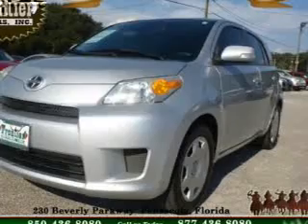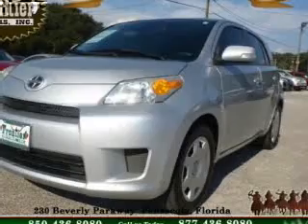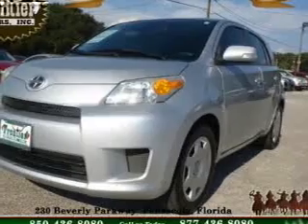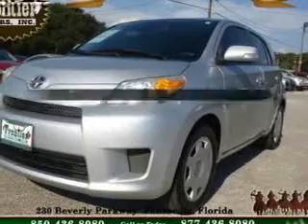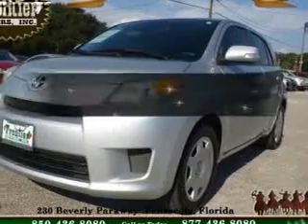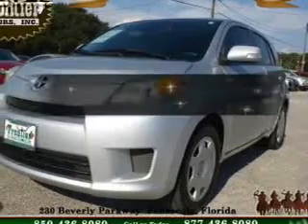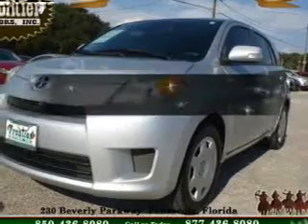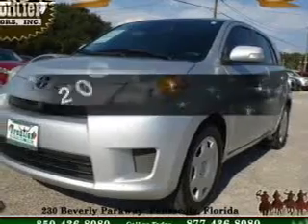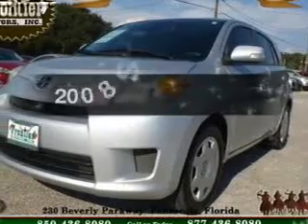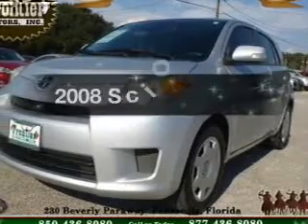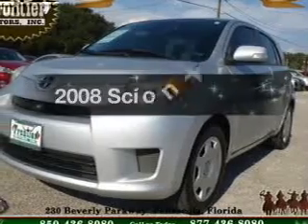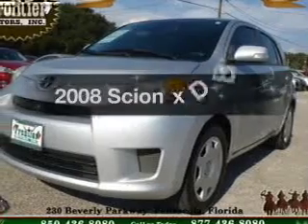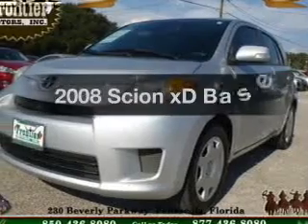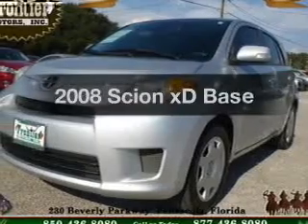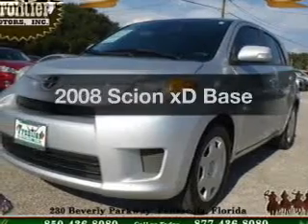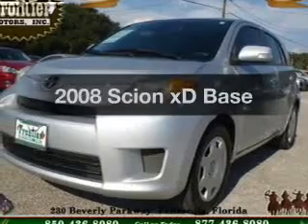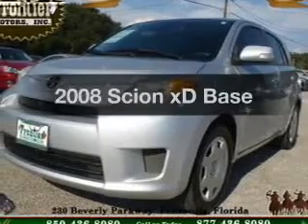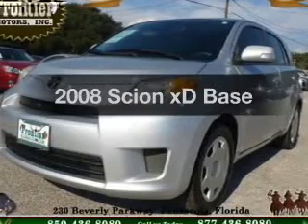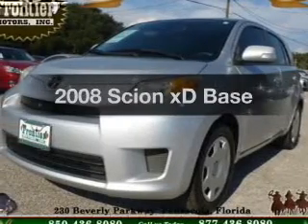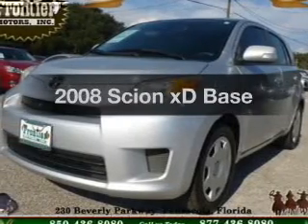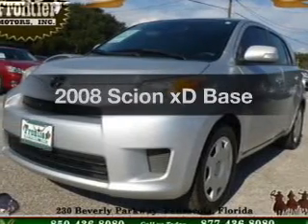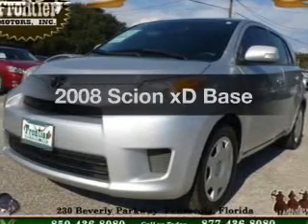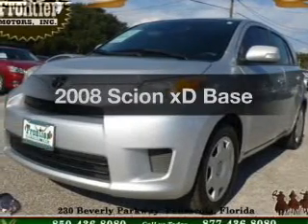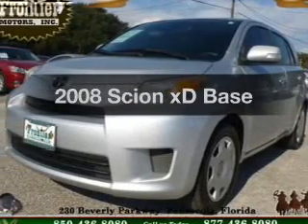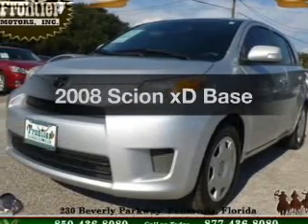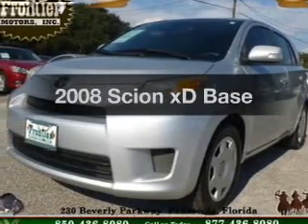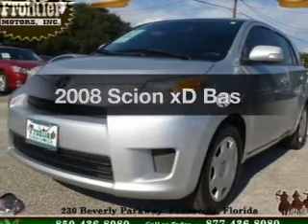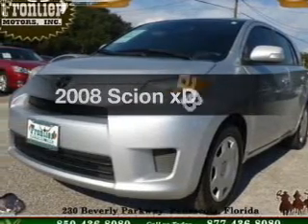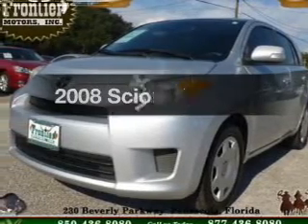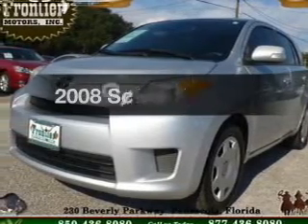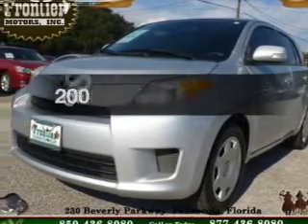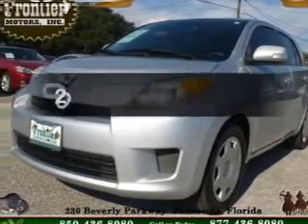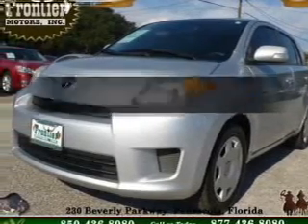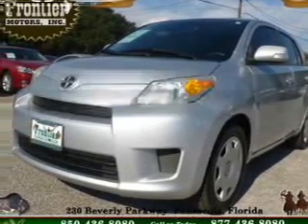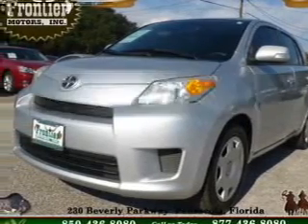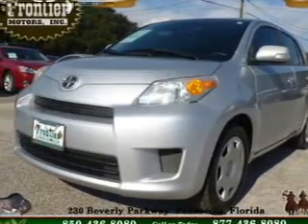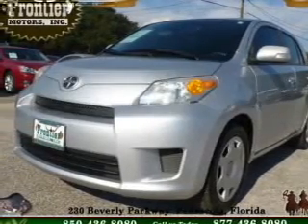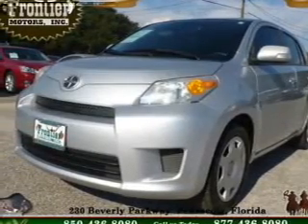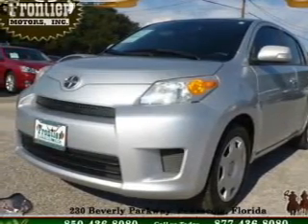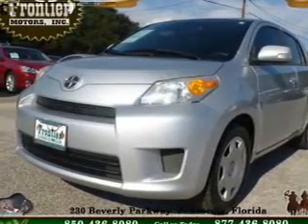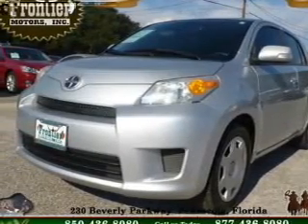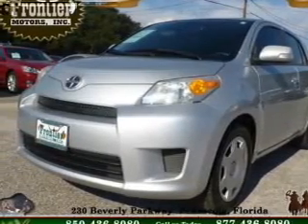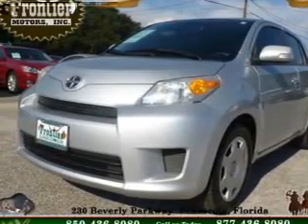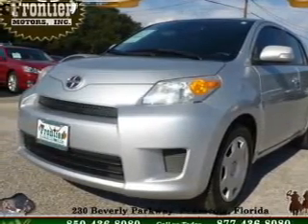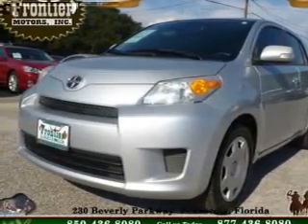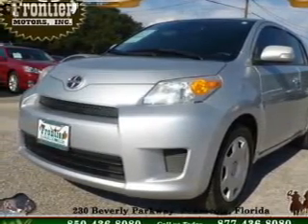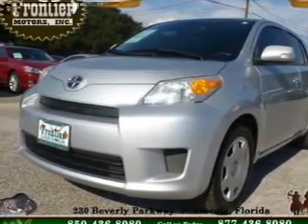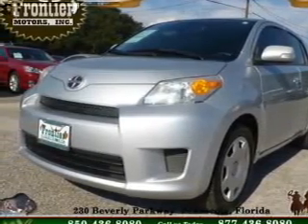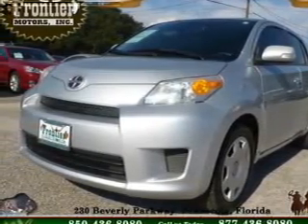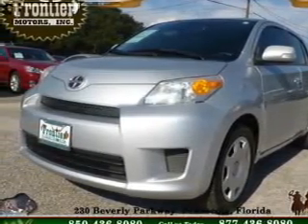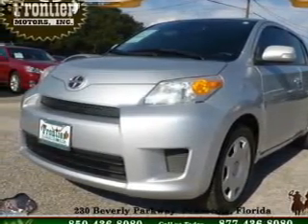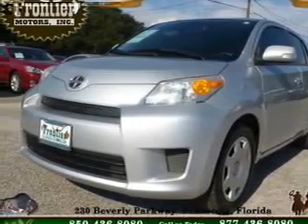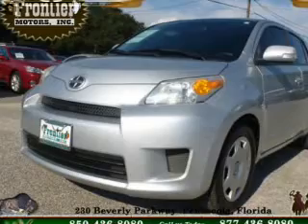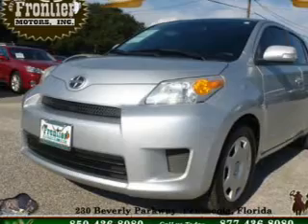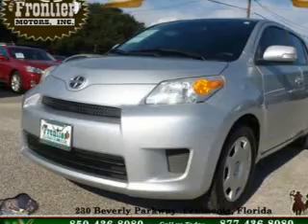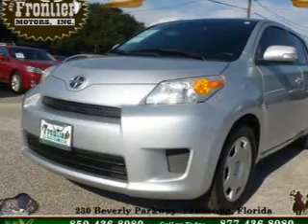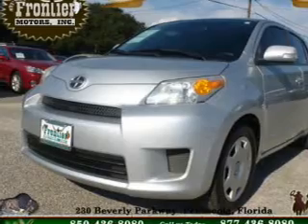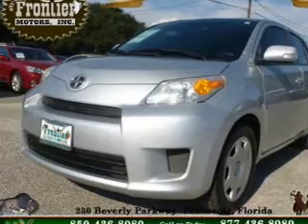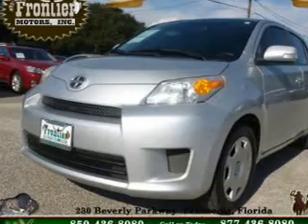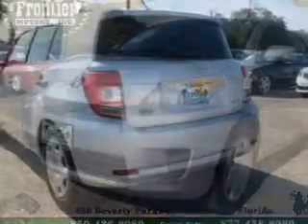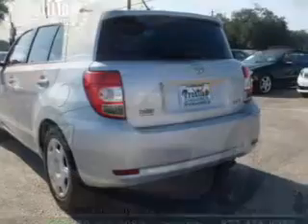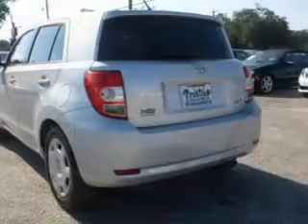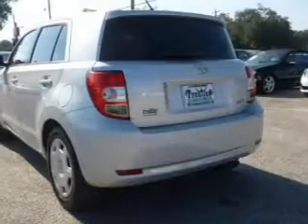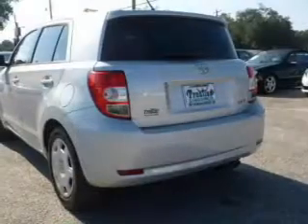Check out this 2008 Scion XD. If you're looking for a first-rate auto, this one could be yours today.